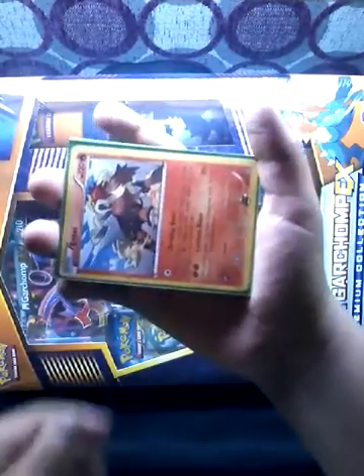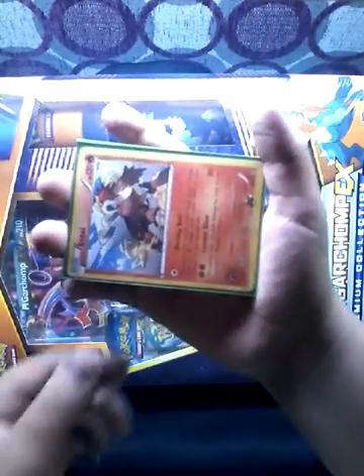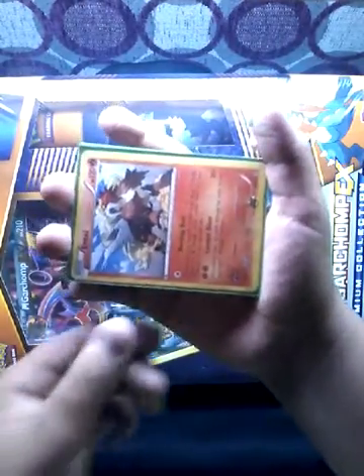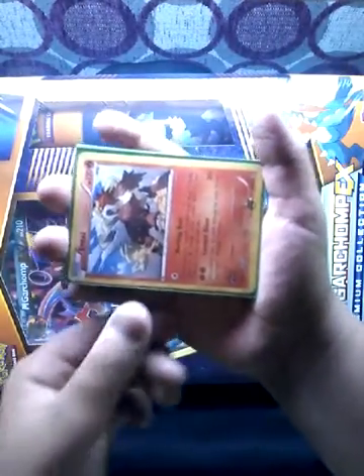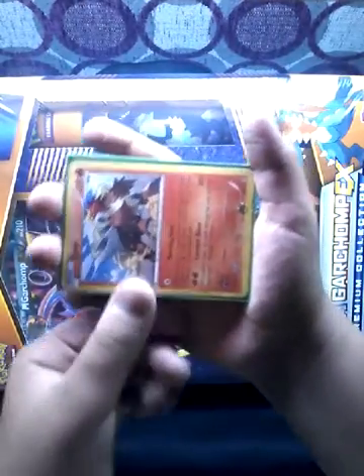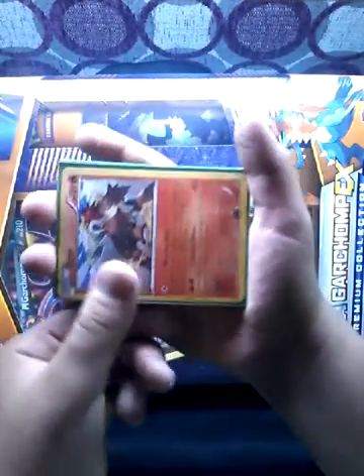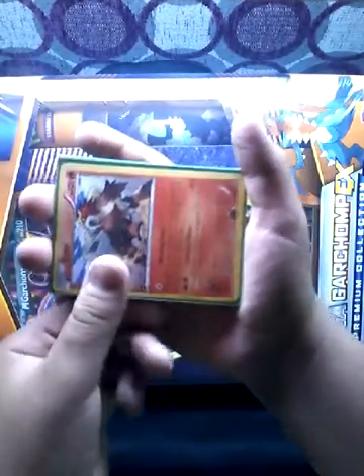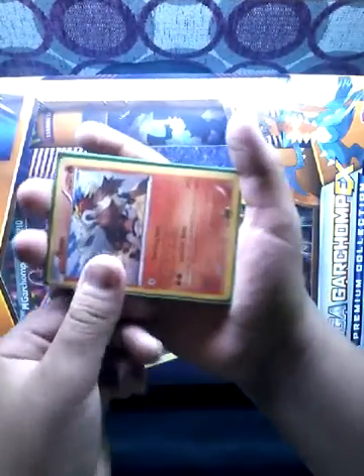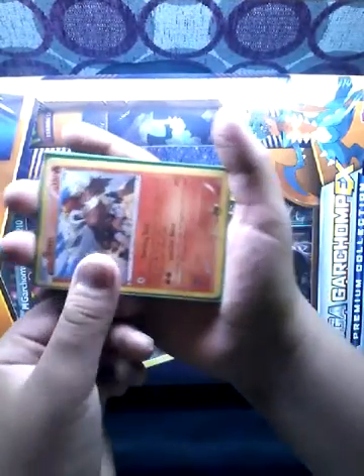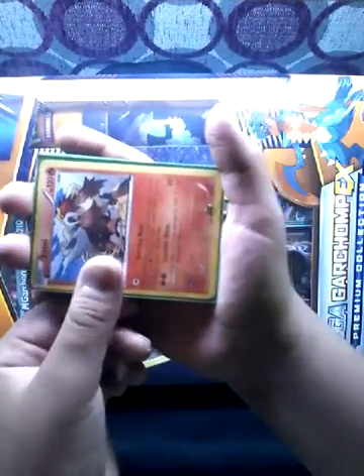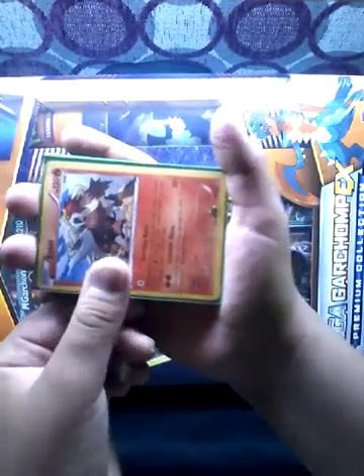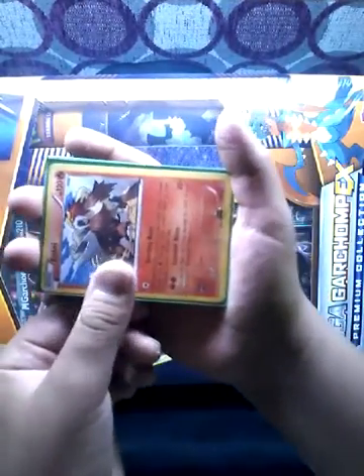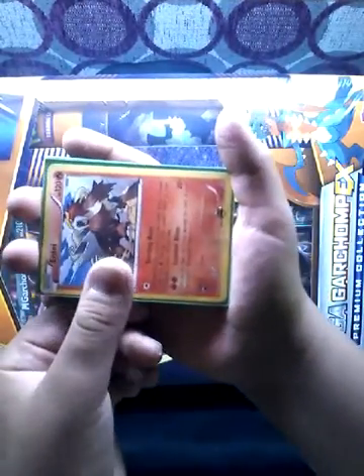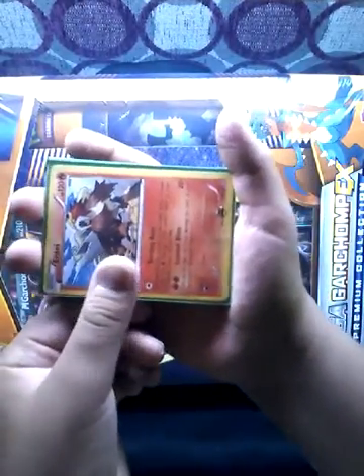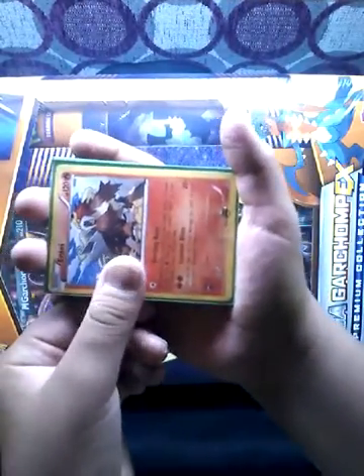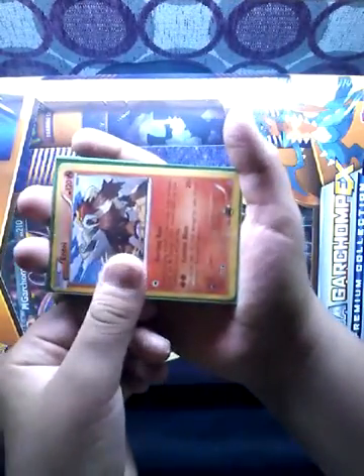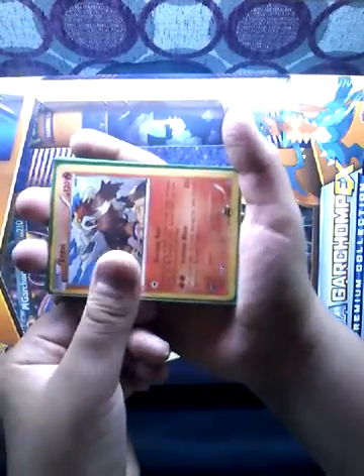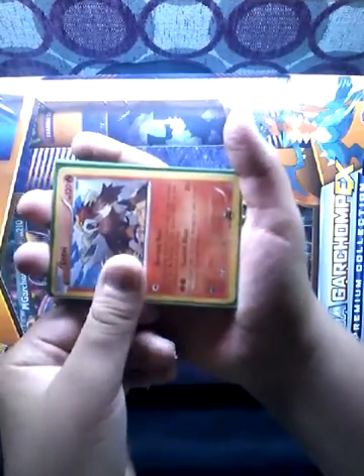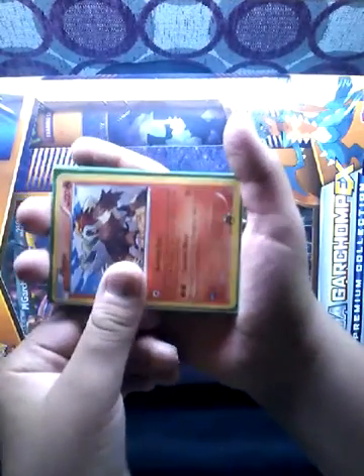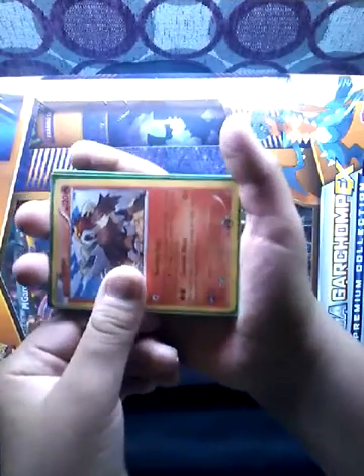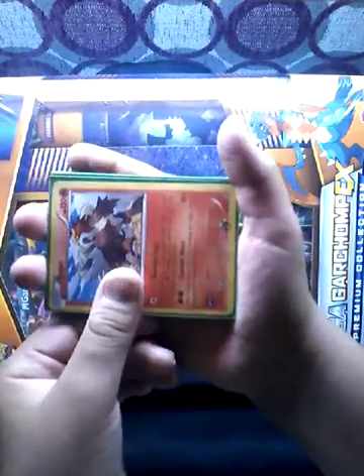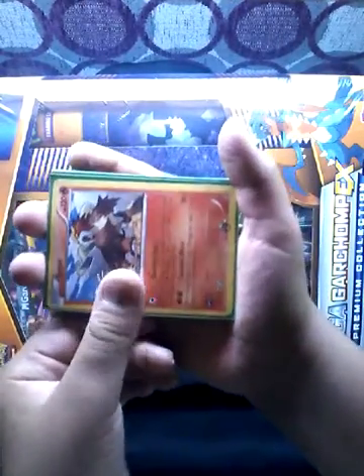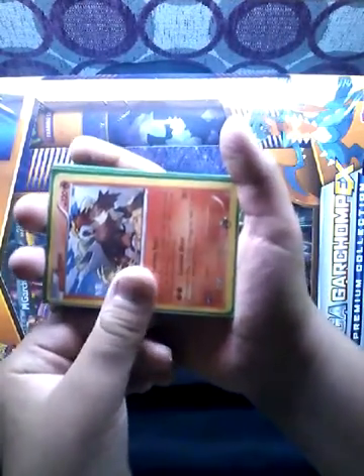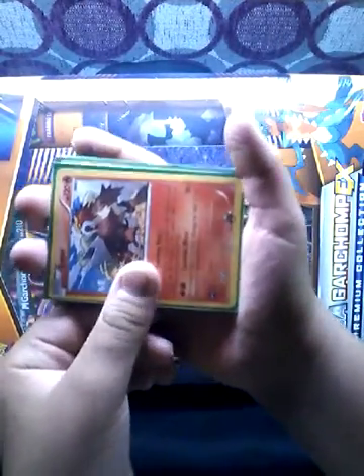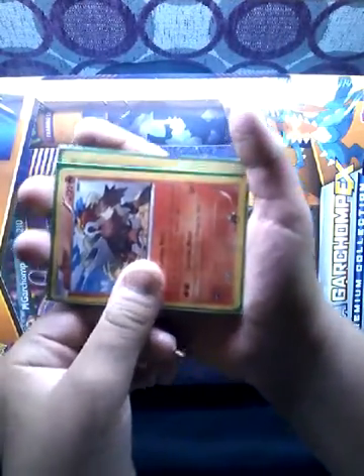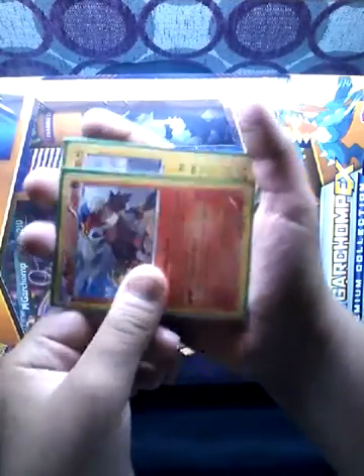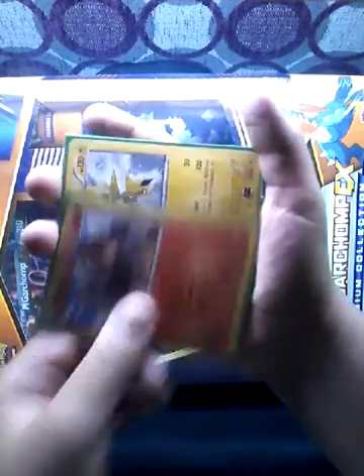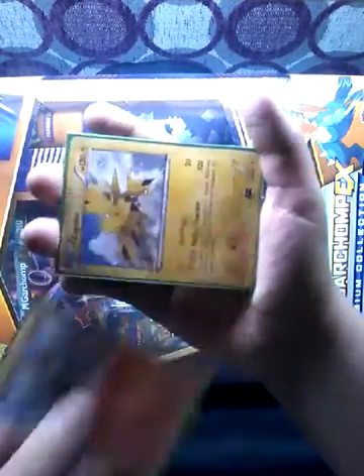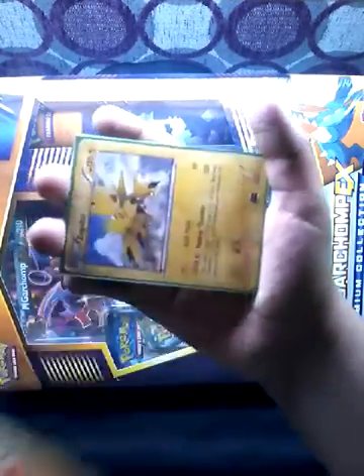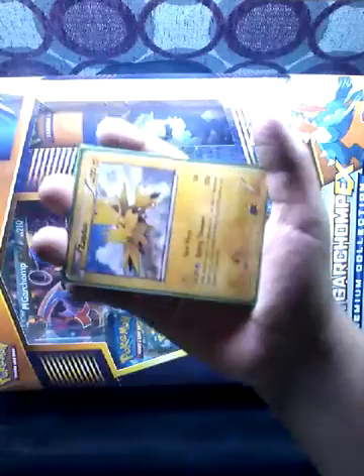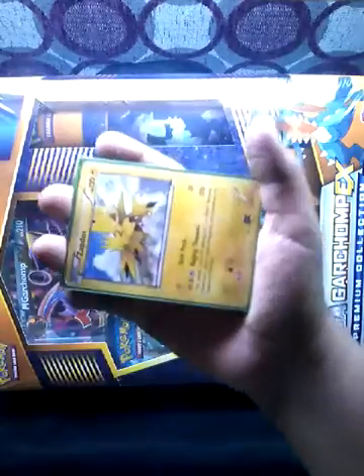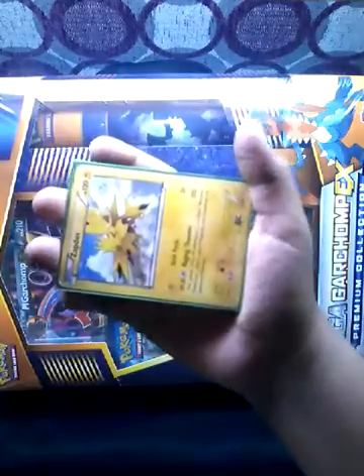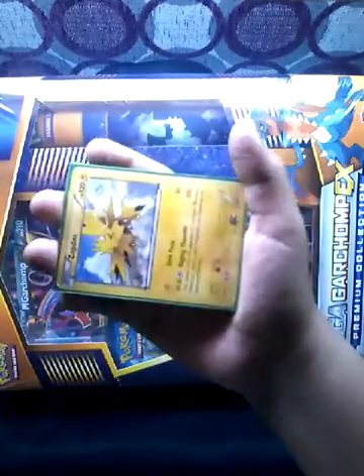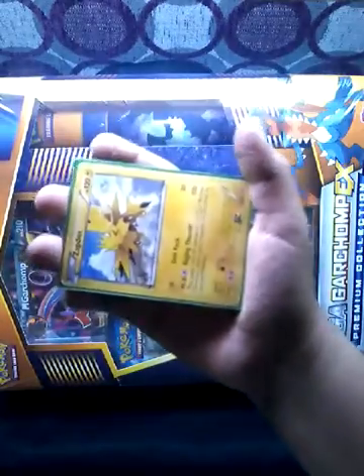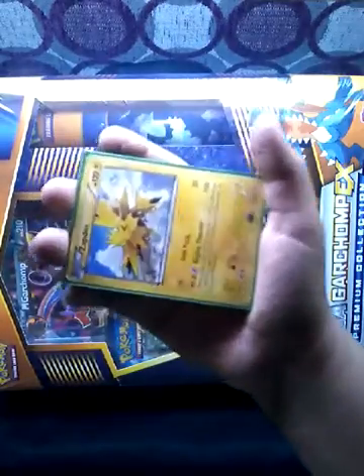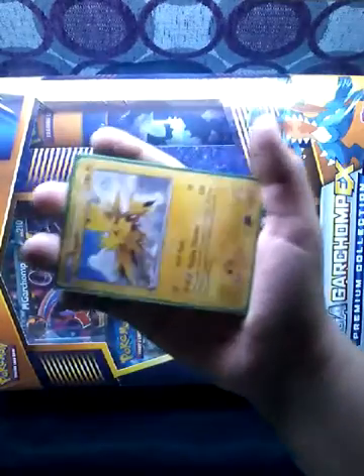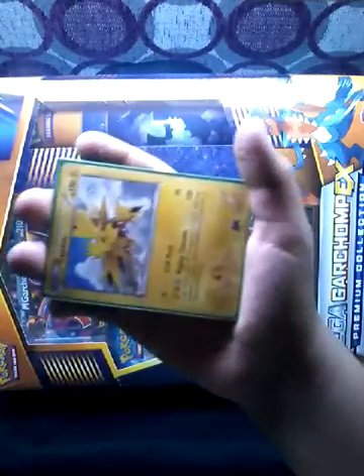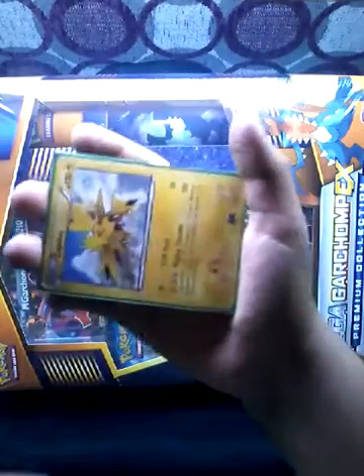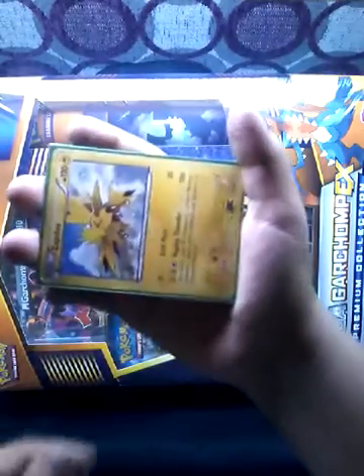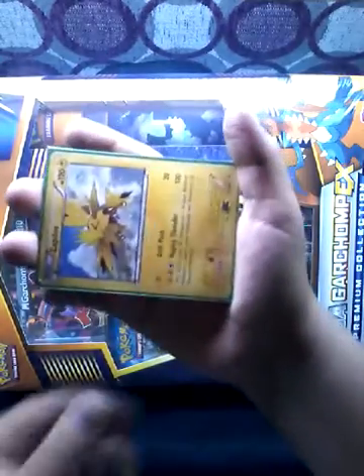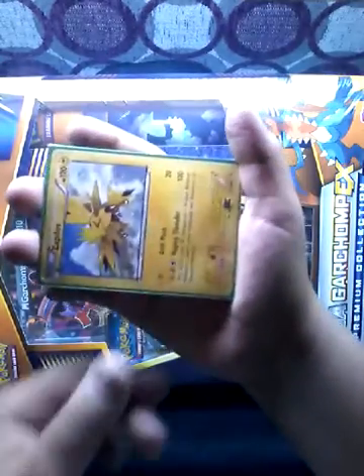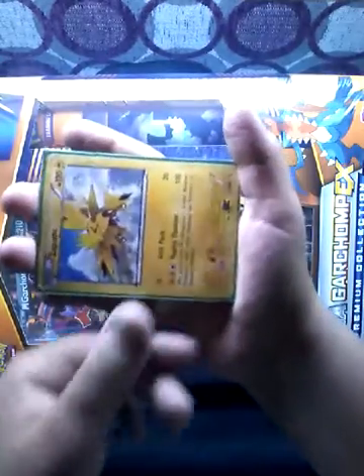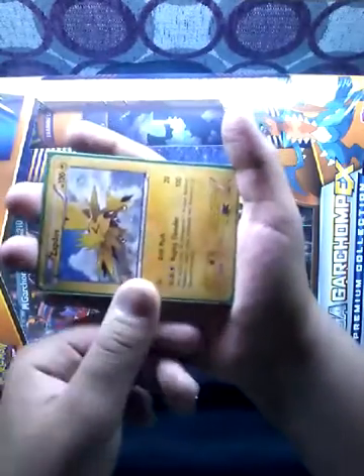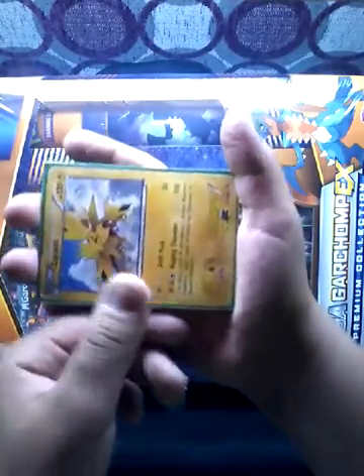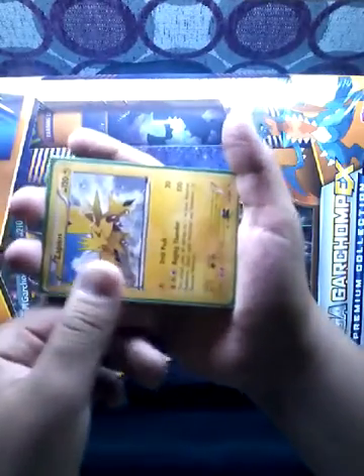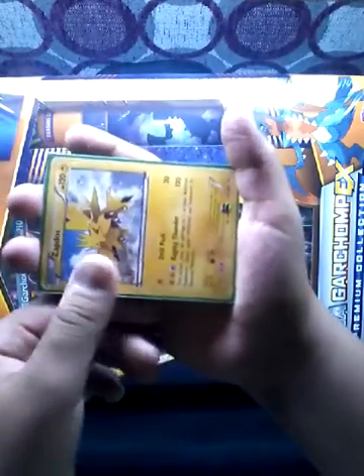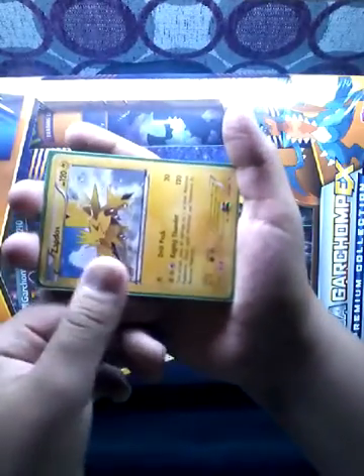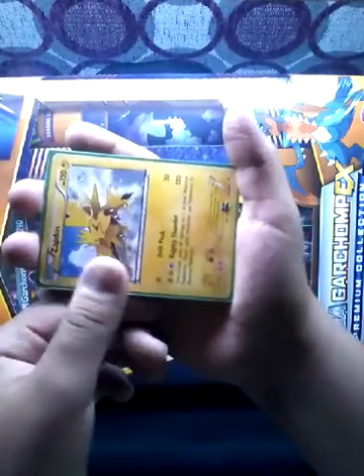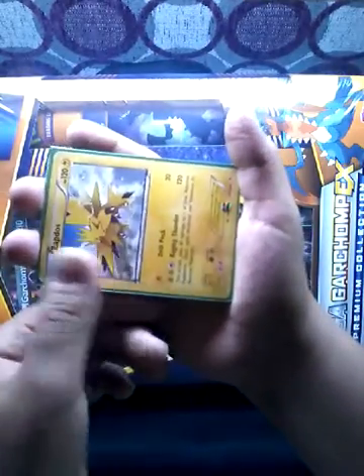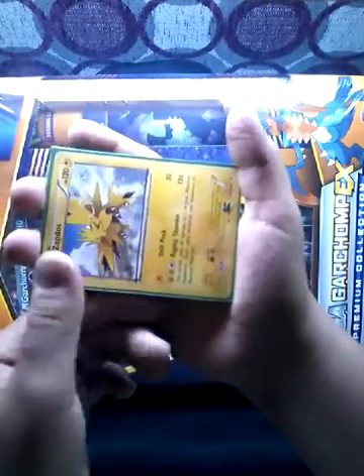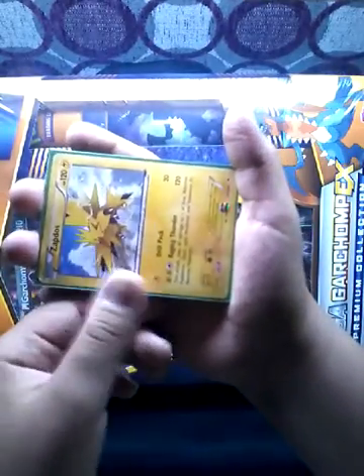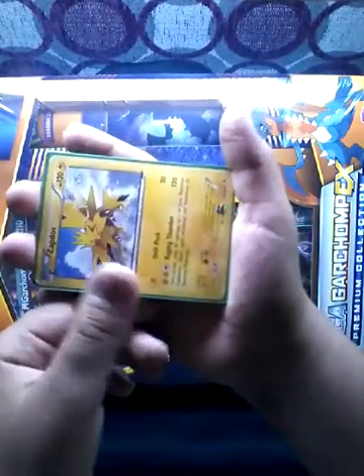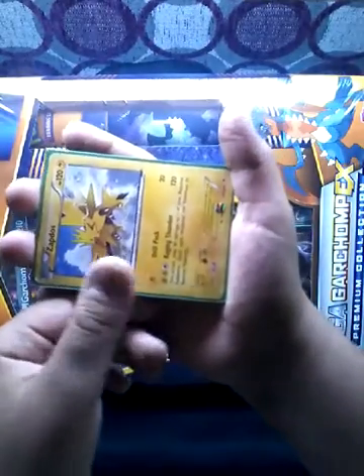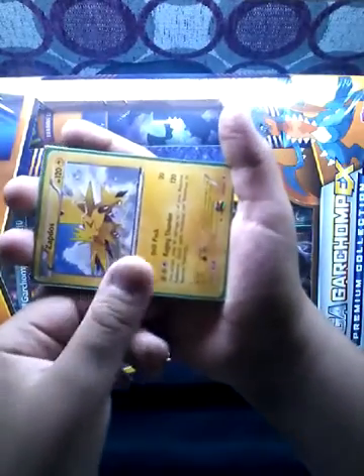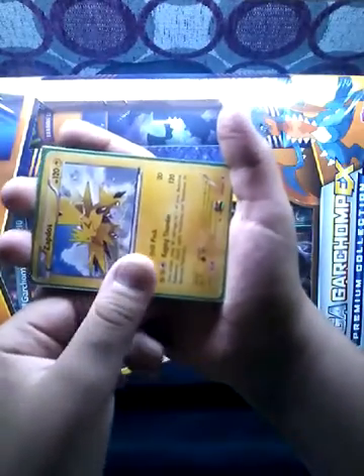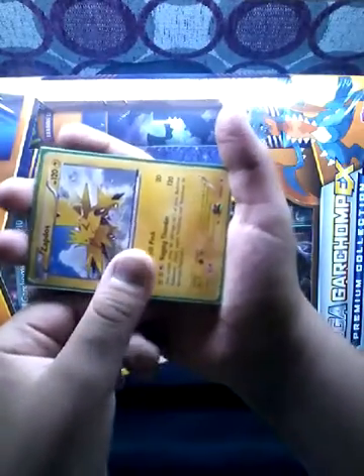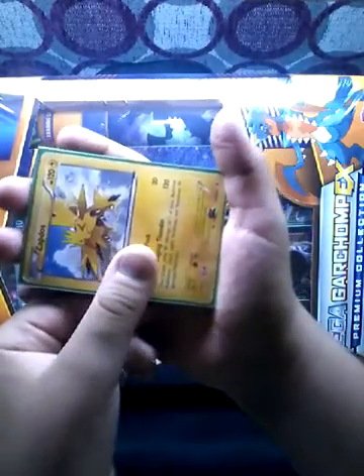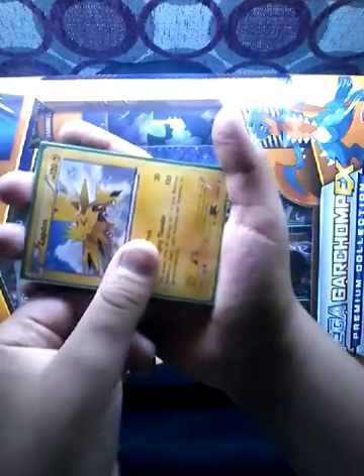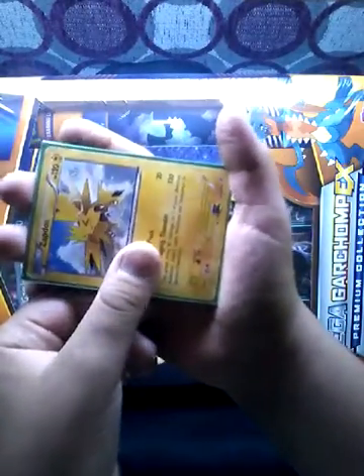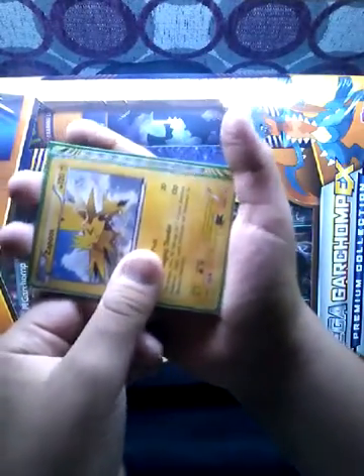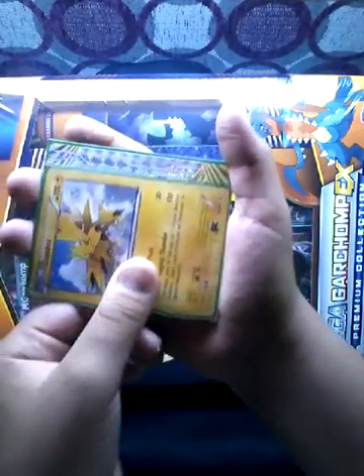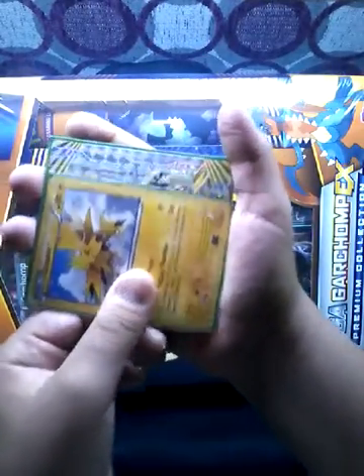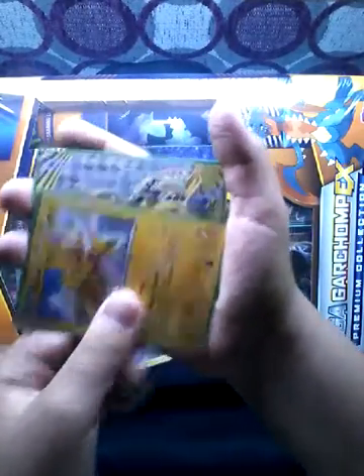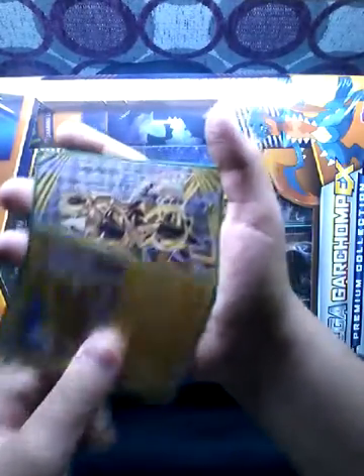Then another one of my favorite legendaries, Entei. And my last favorite legendary, Zapdos.